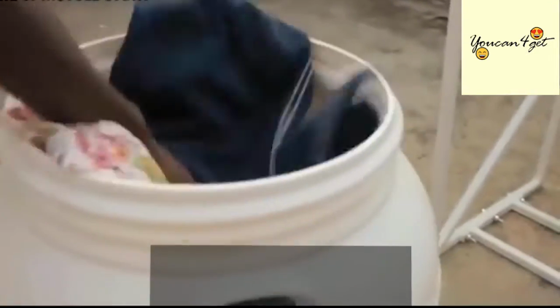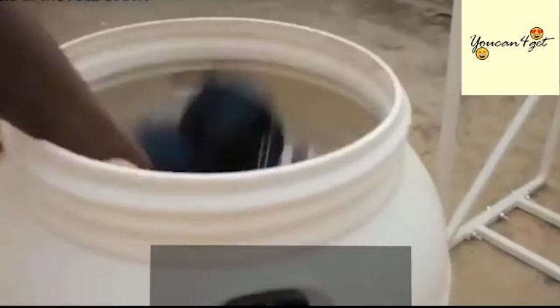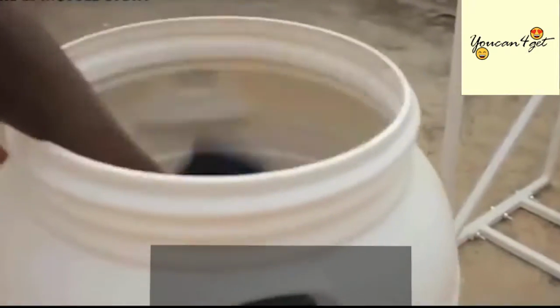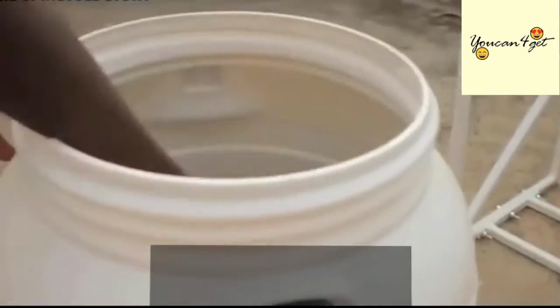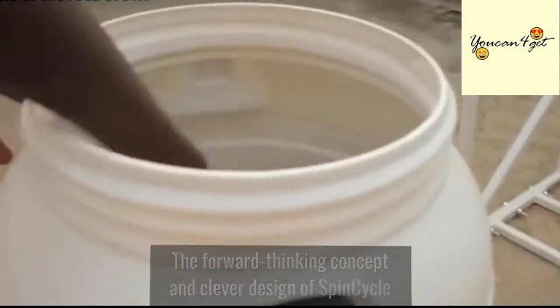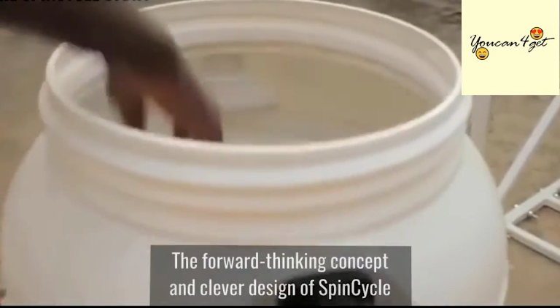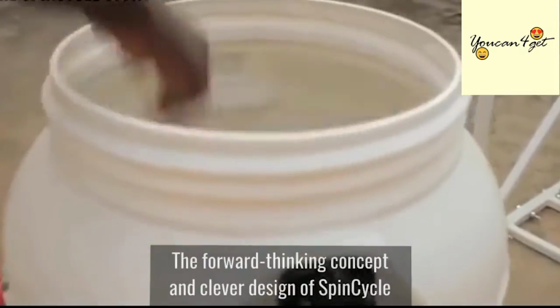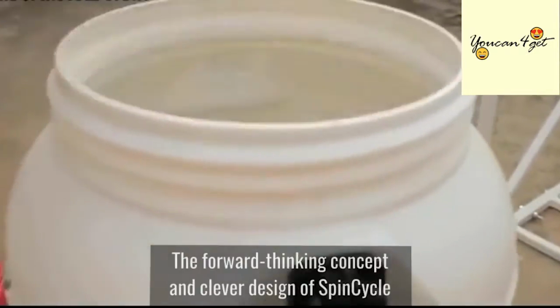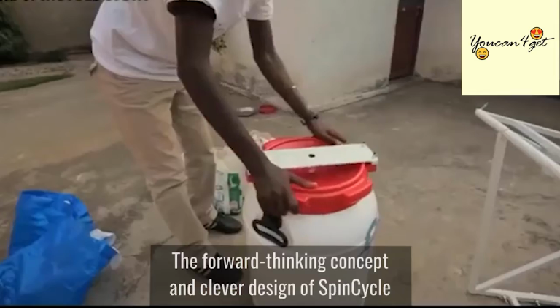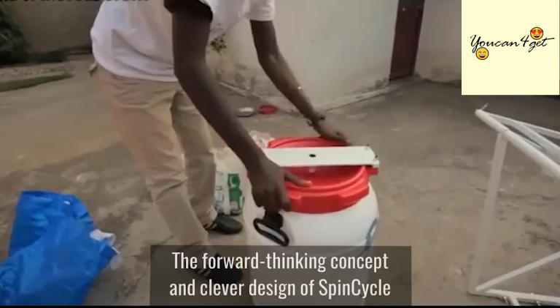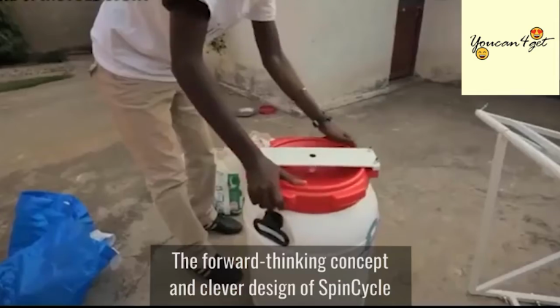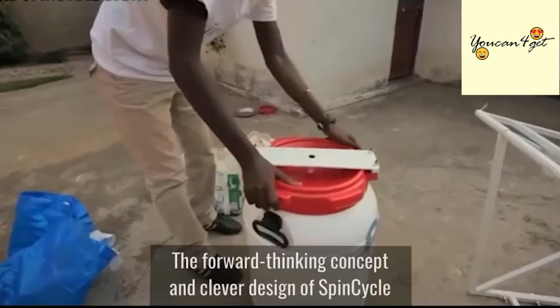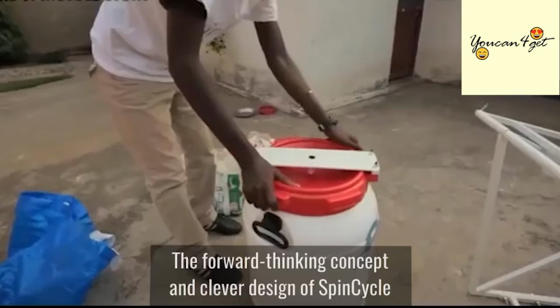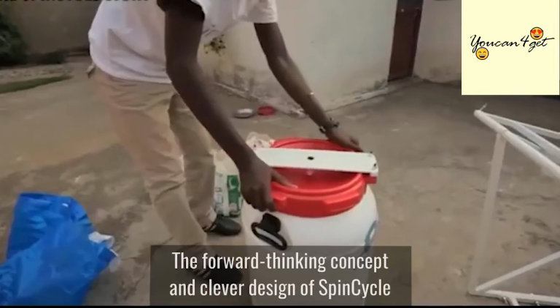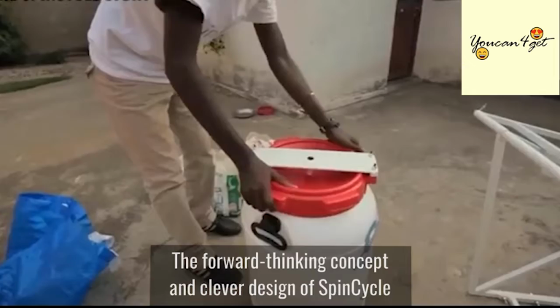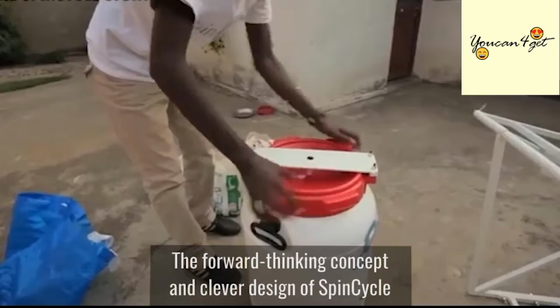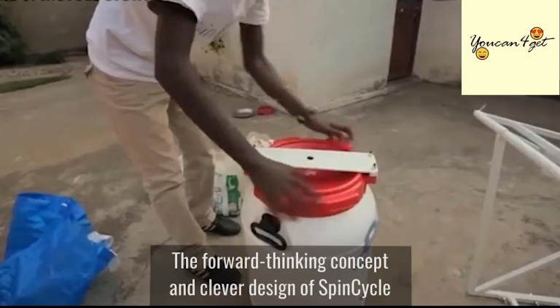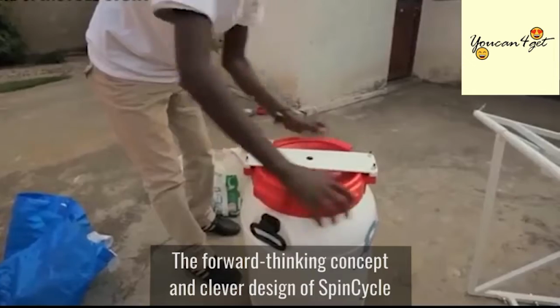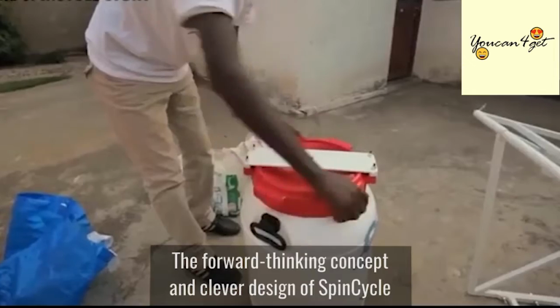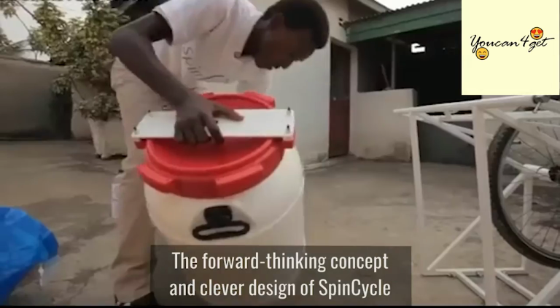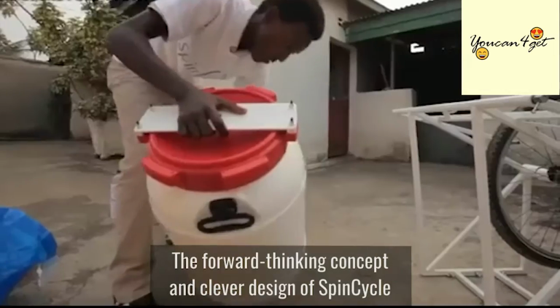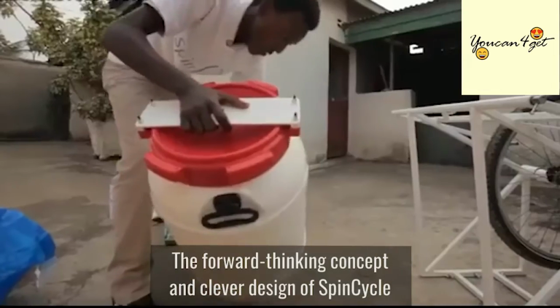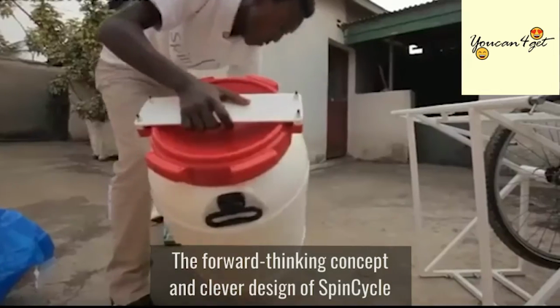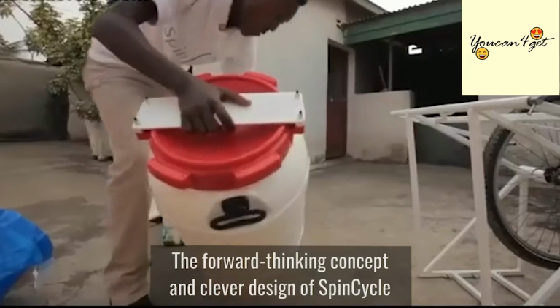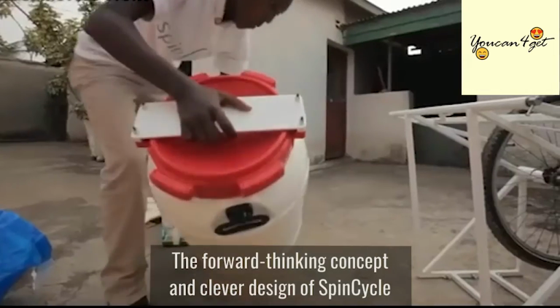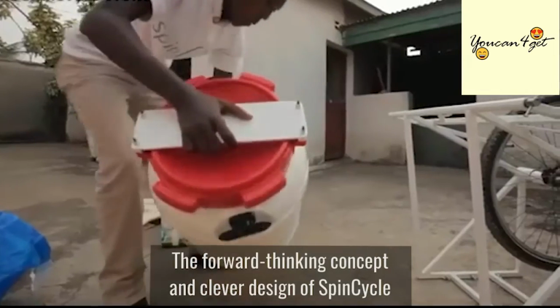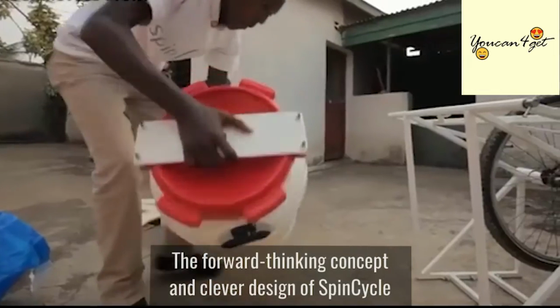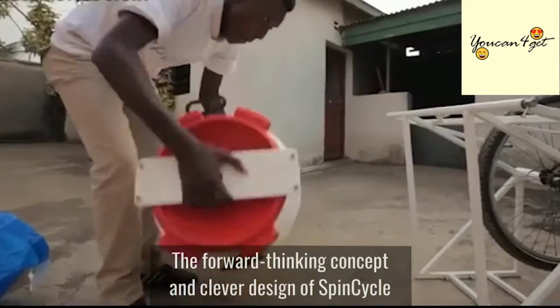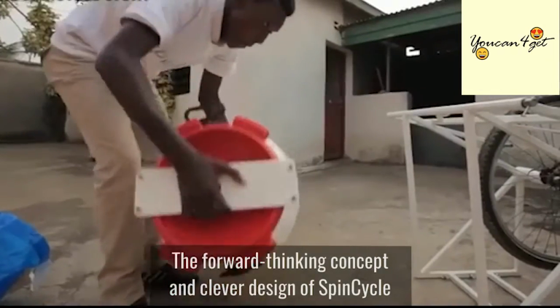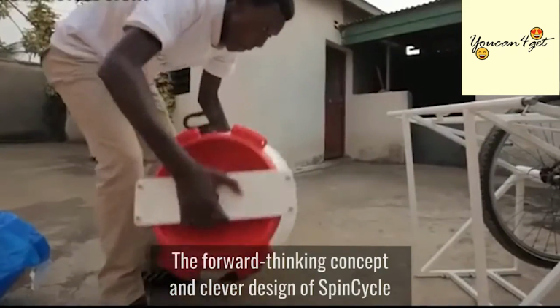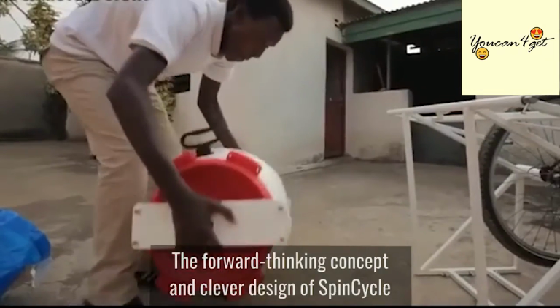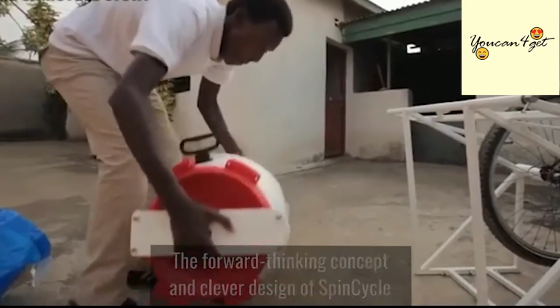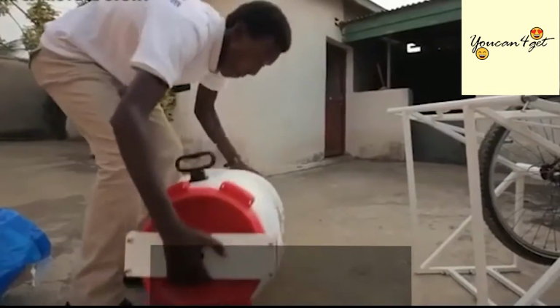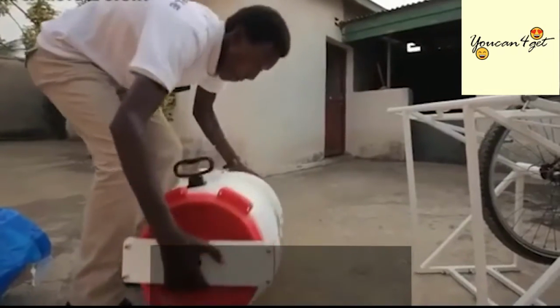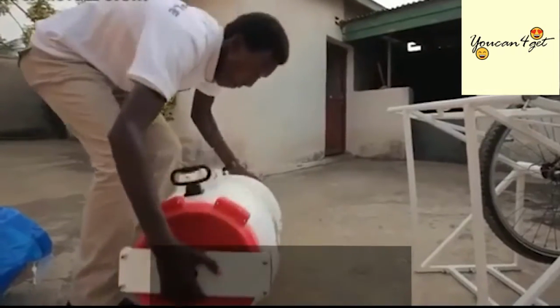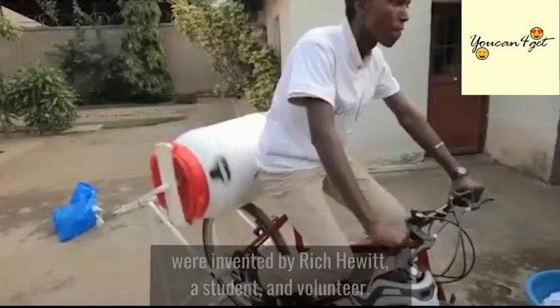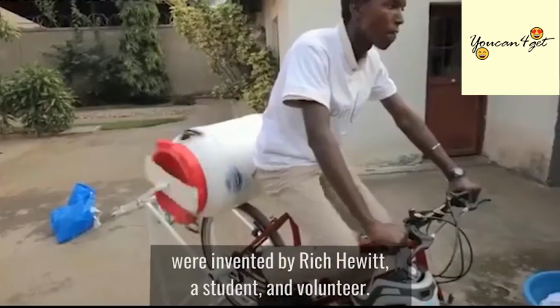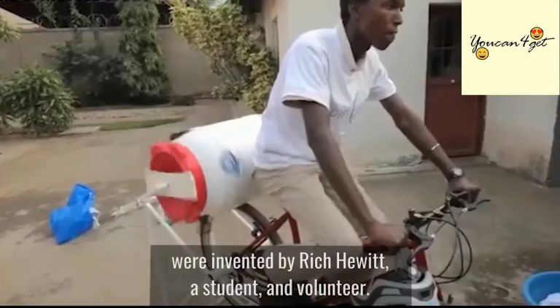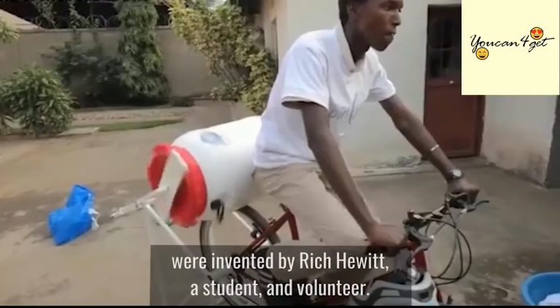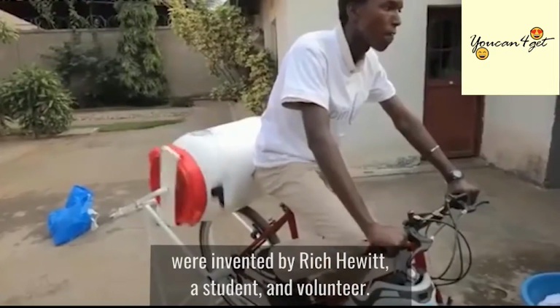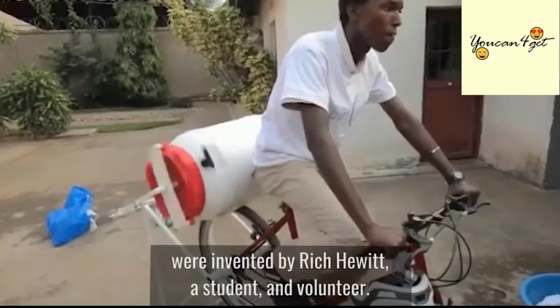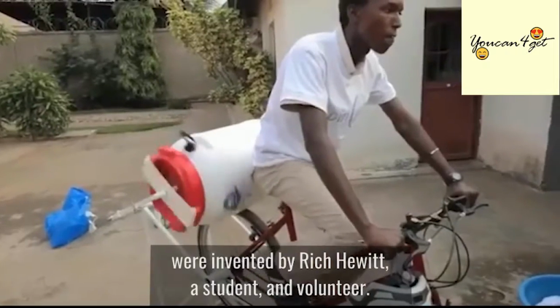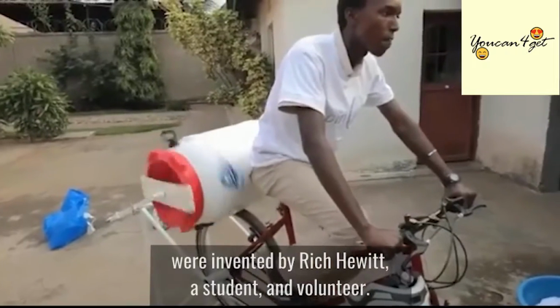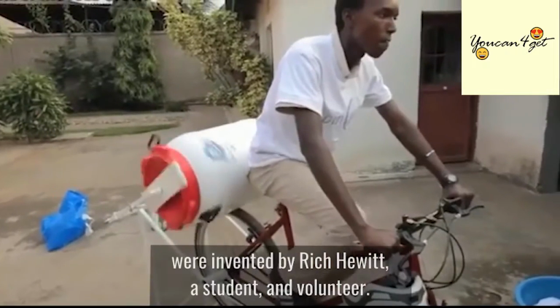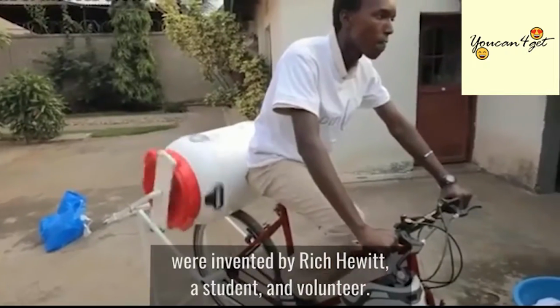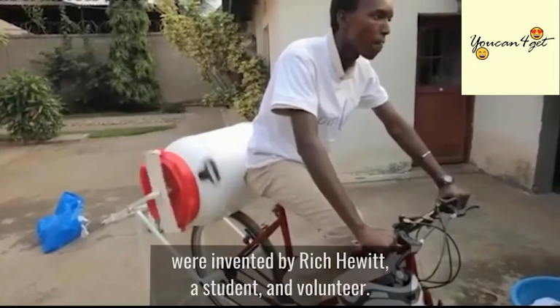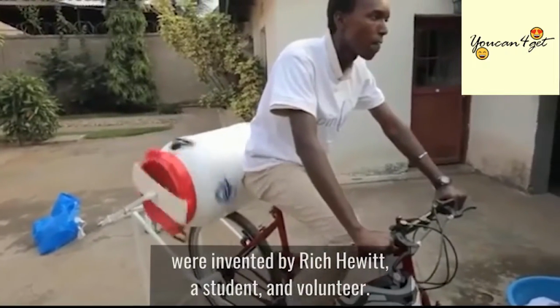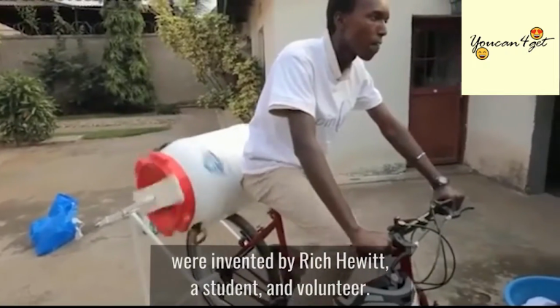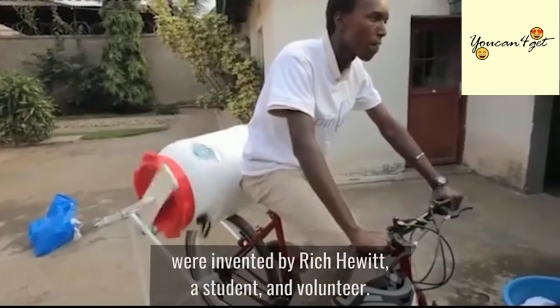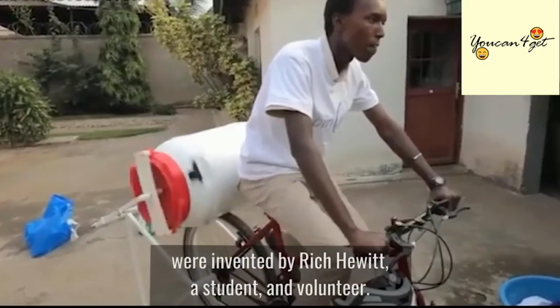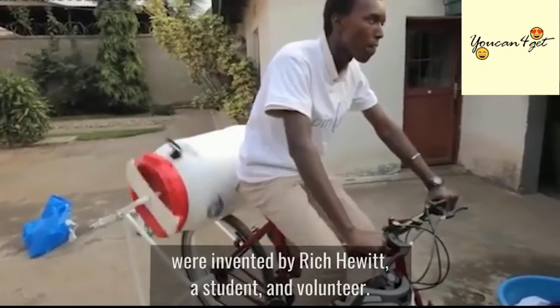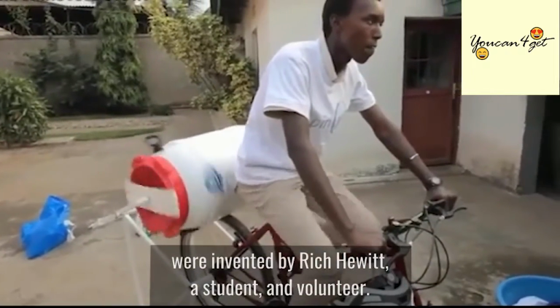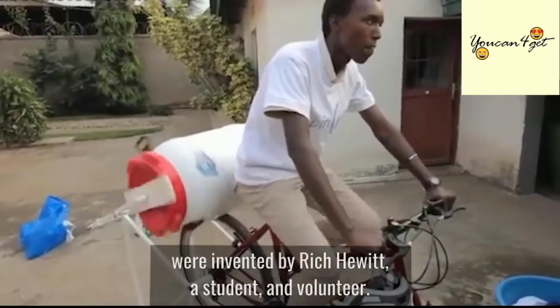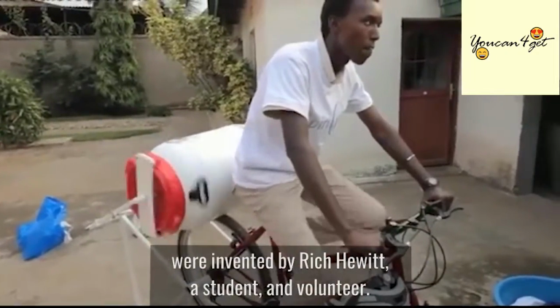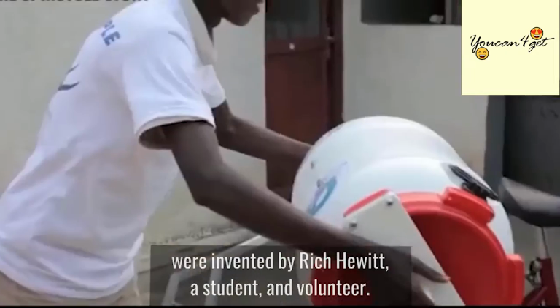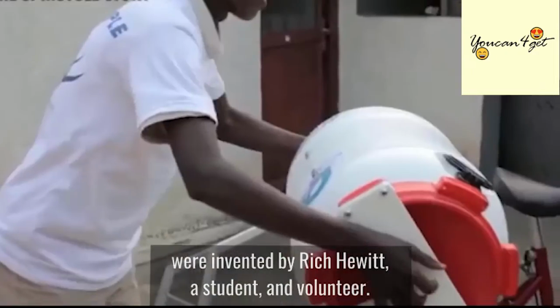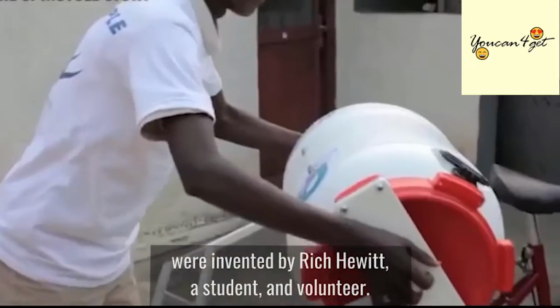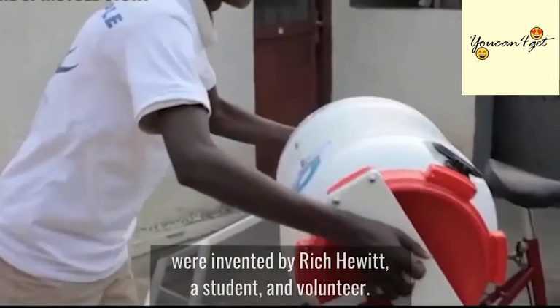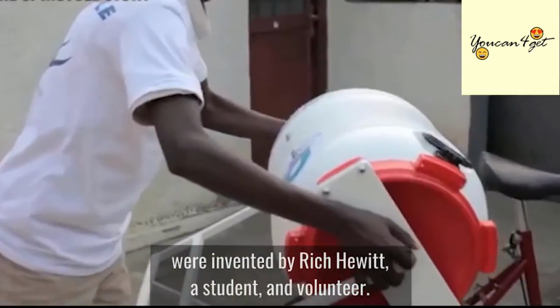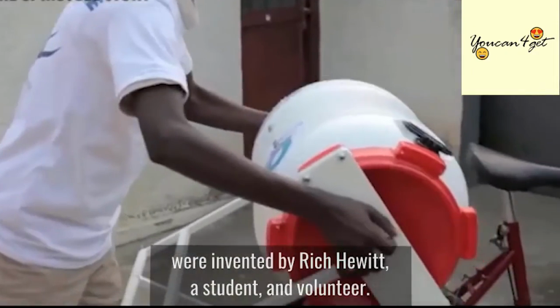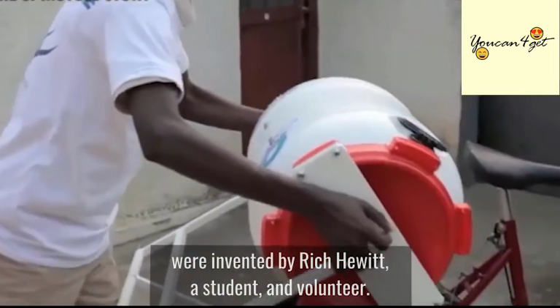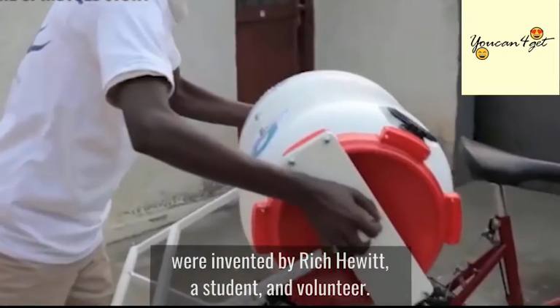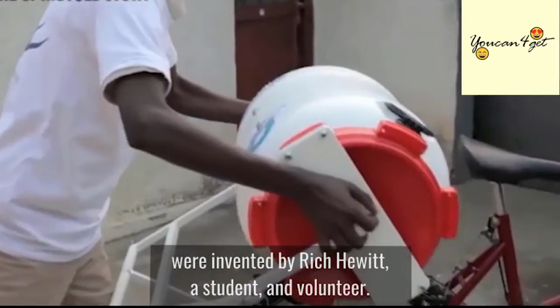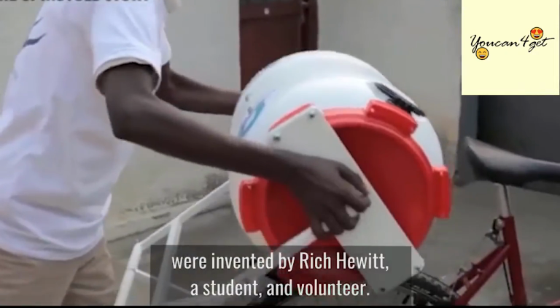The forward-thinking concept and clever design of SpinCycle were invented by Rich Hewitt, a student and volunteer.